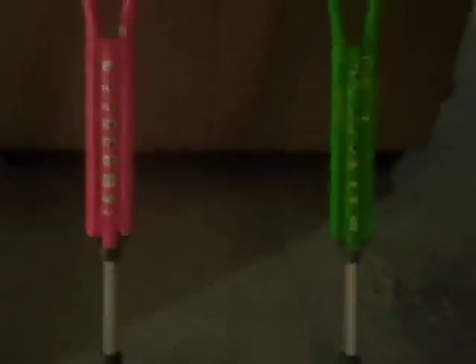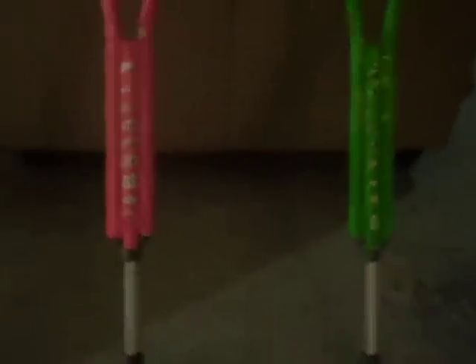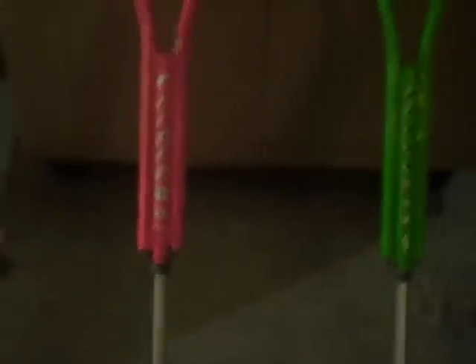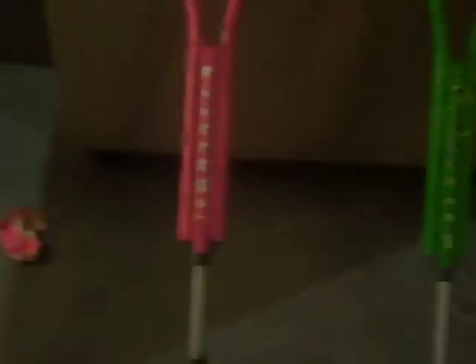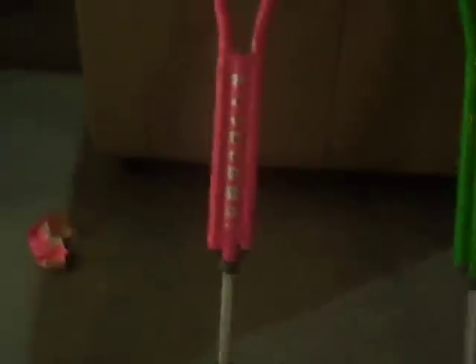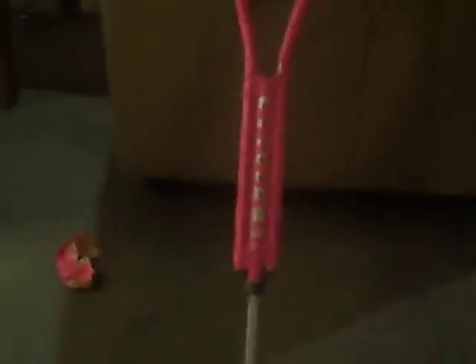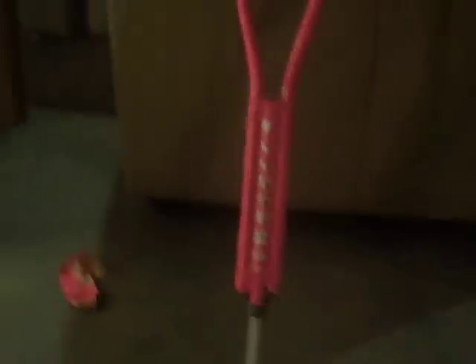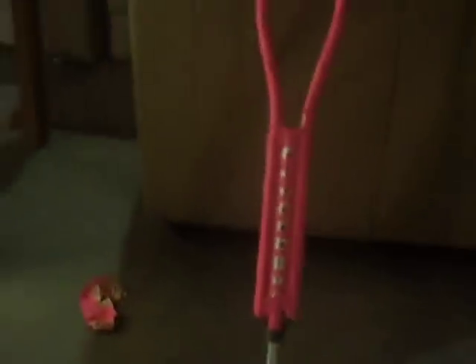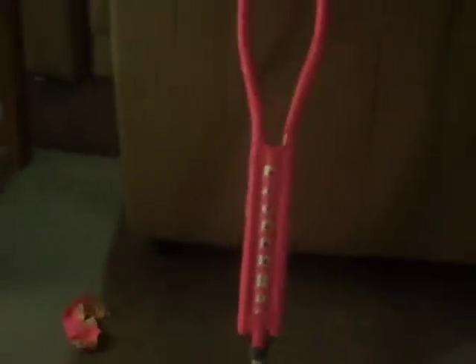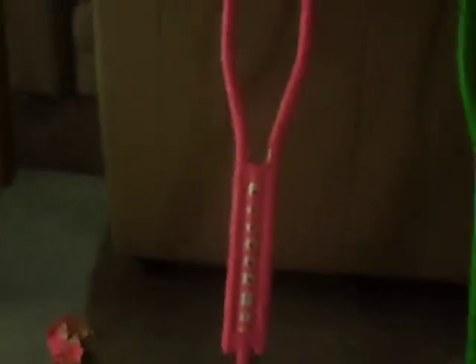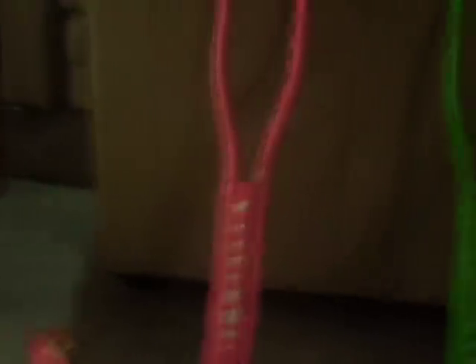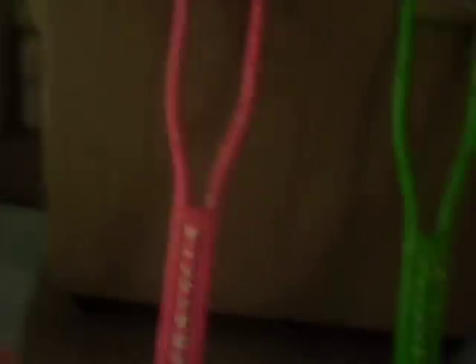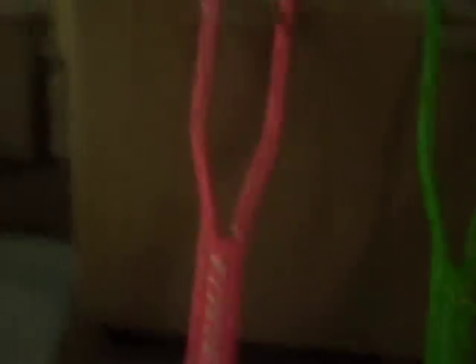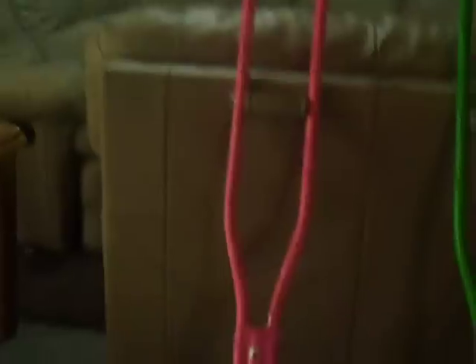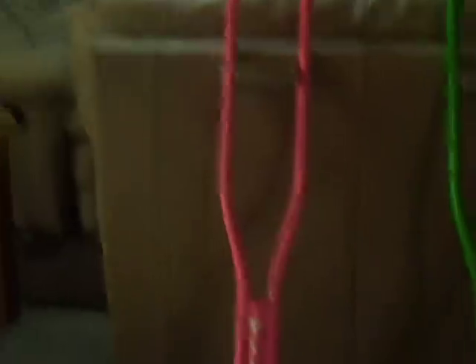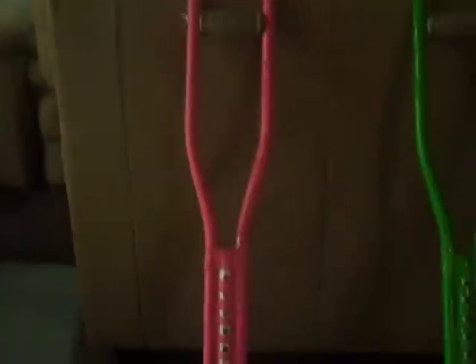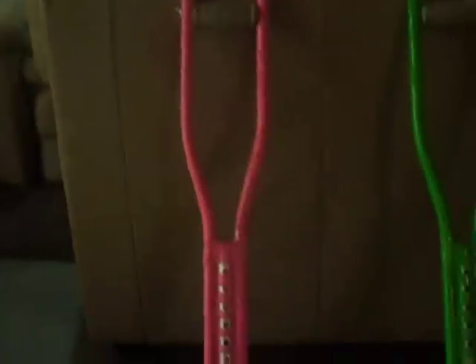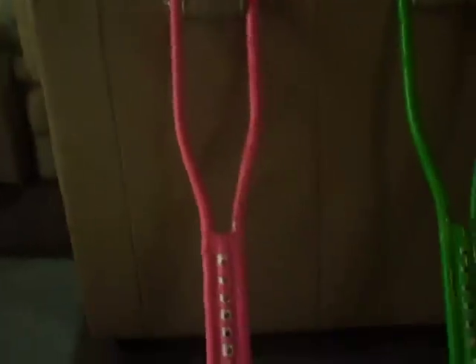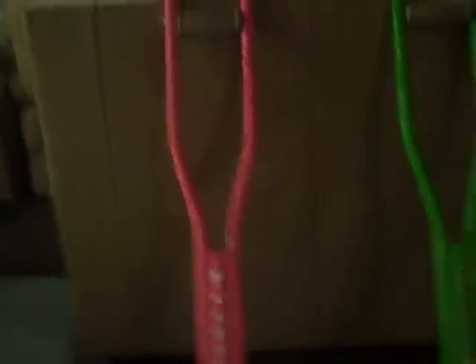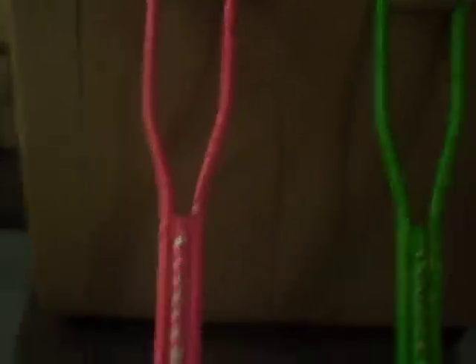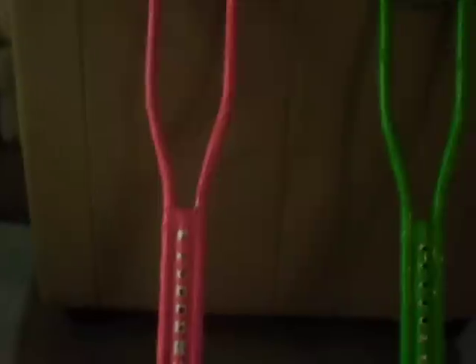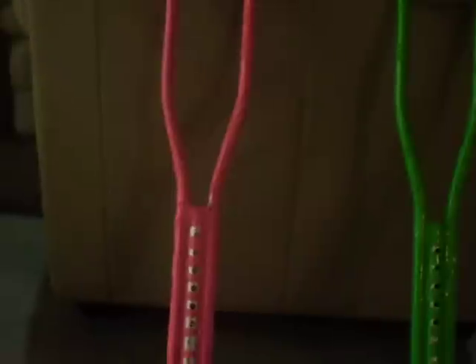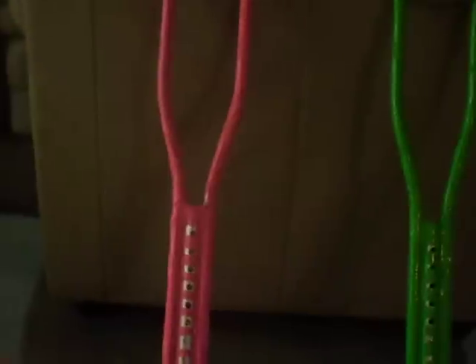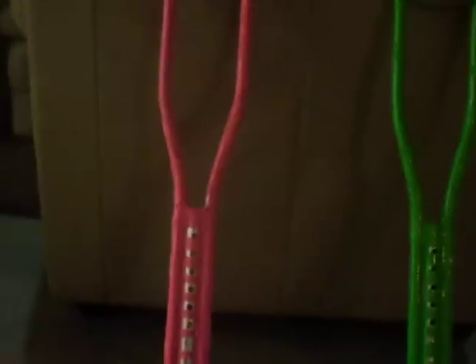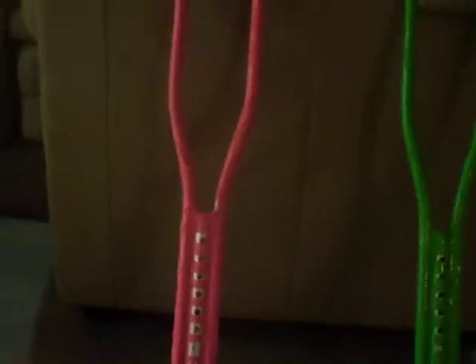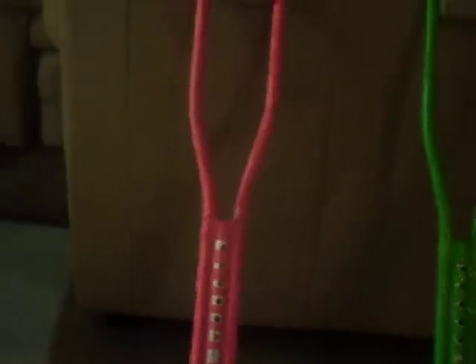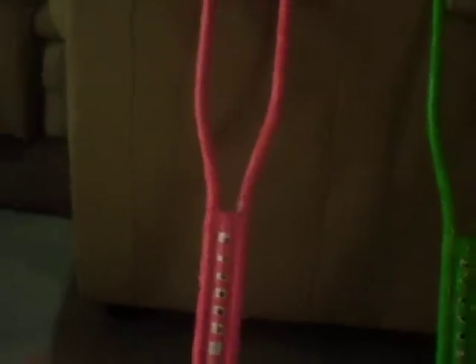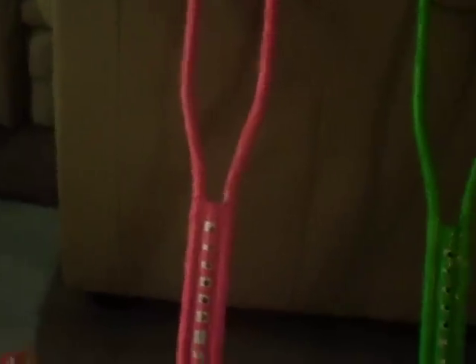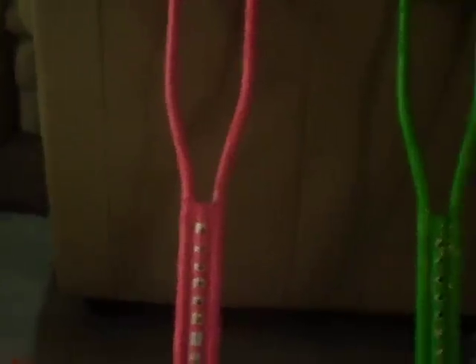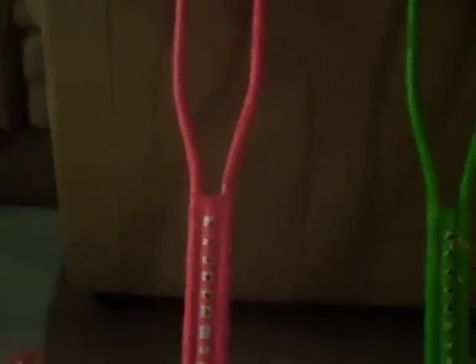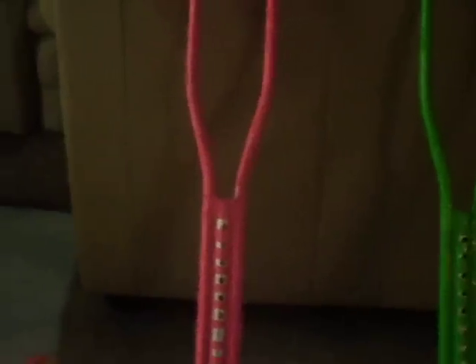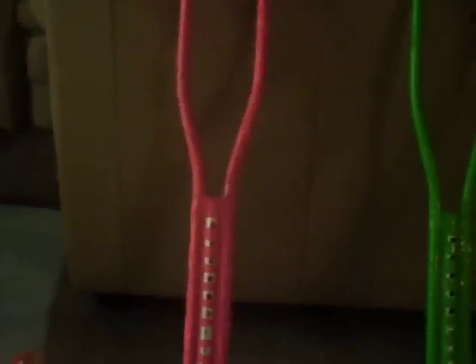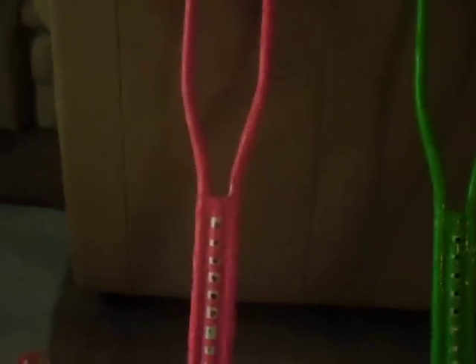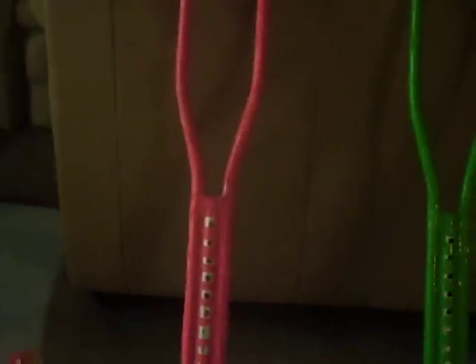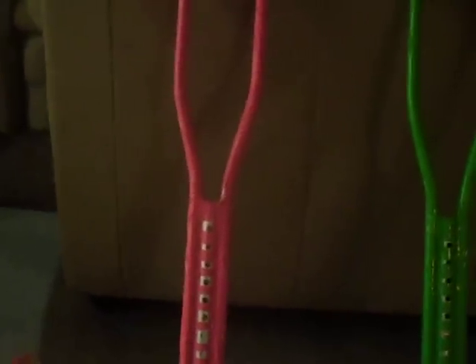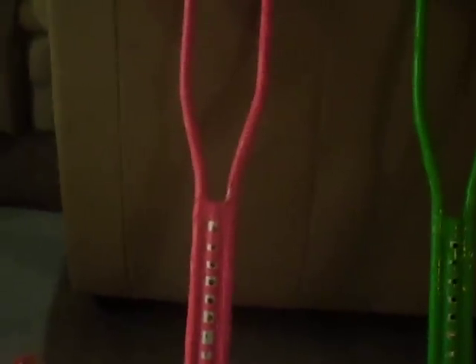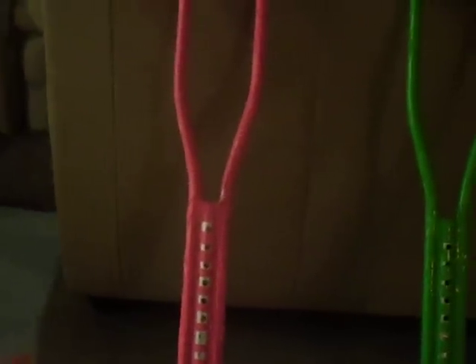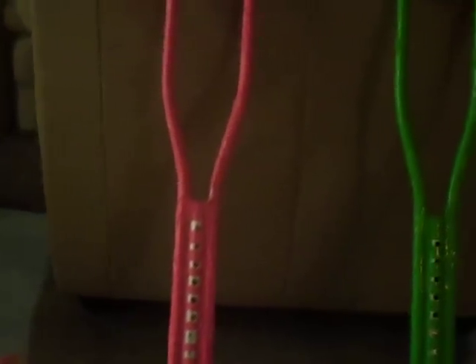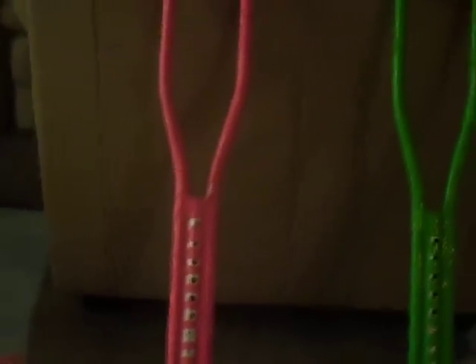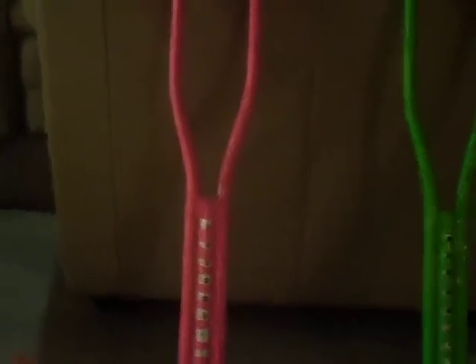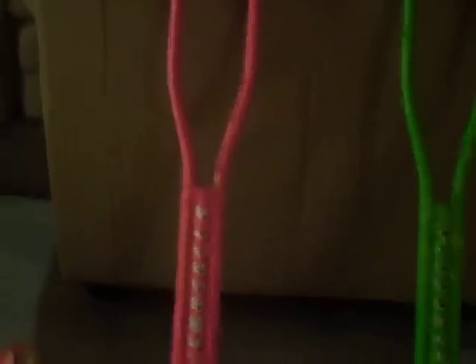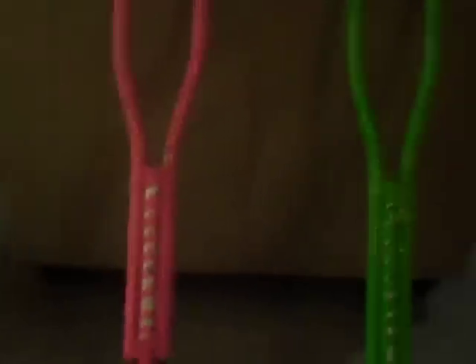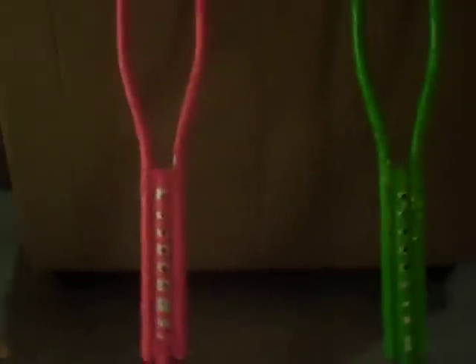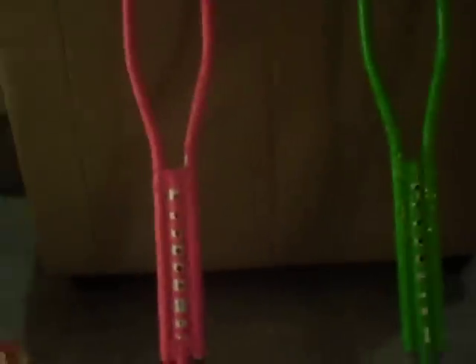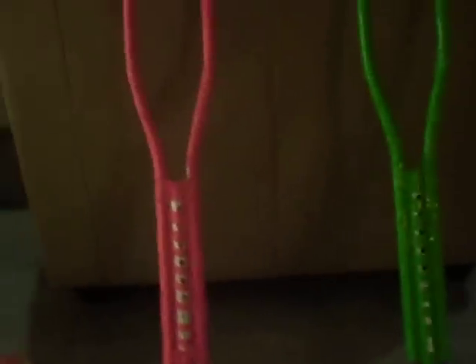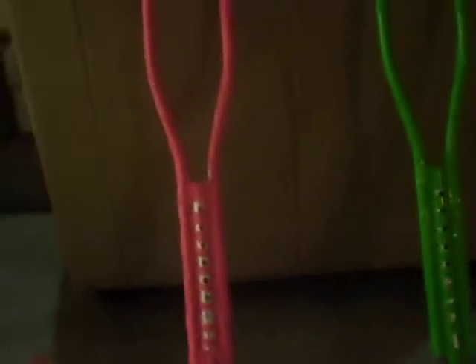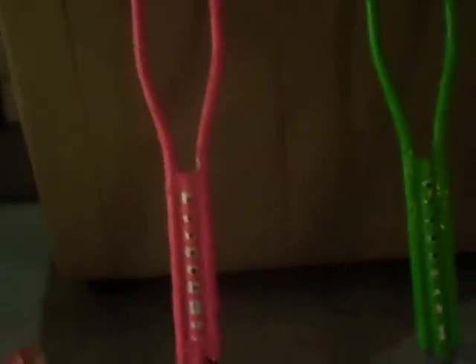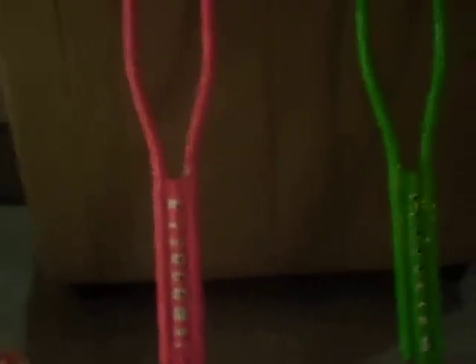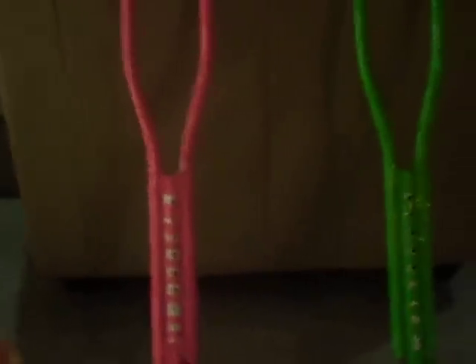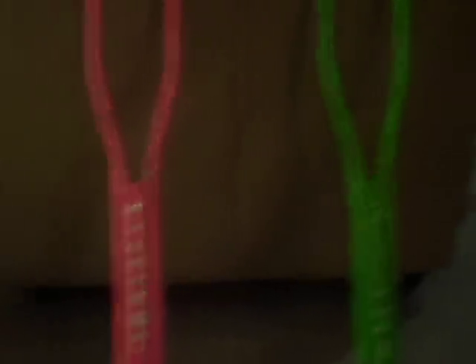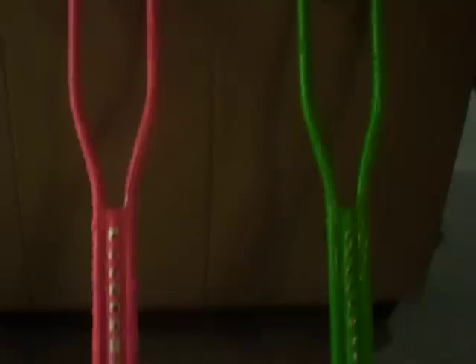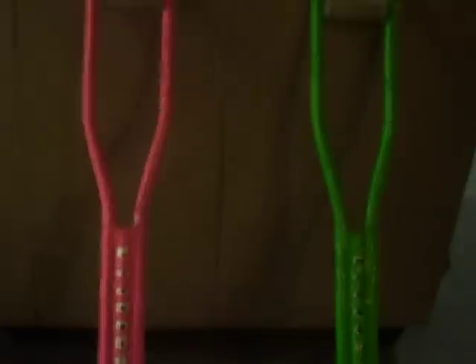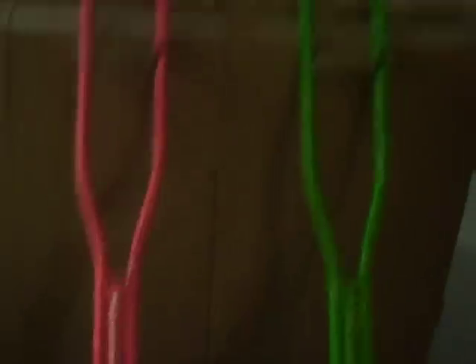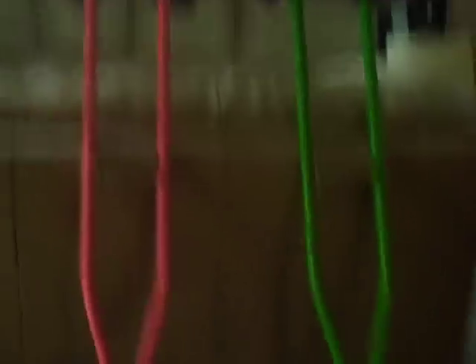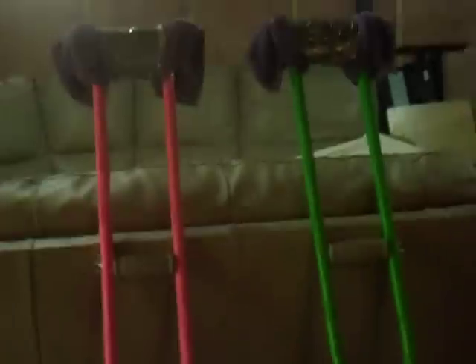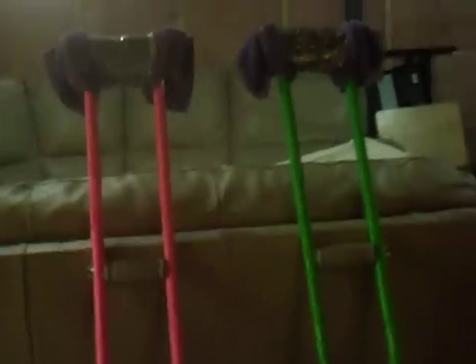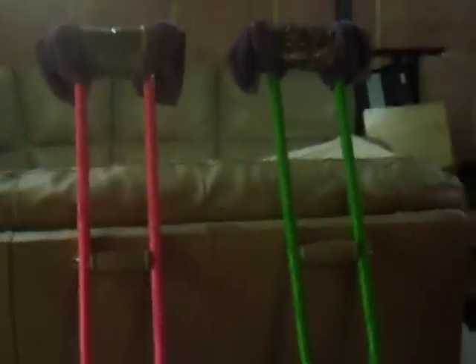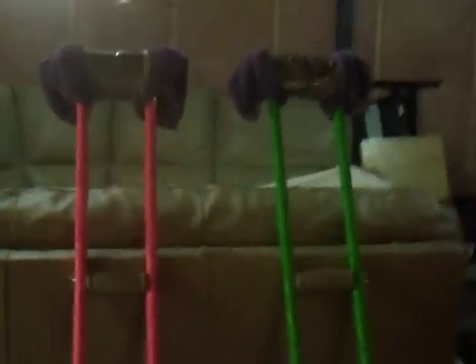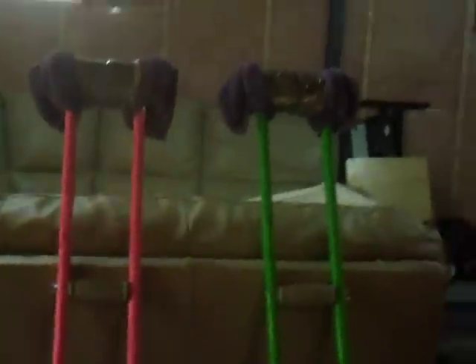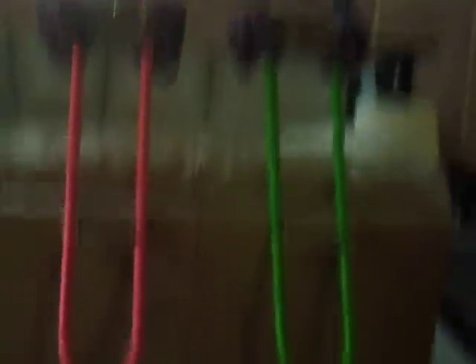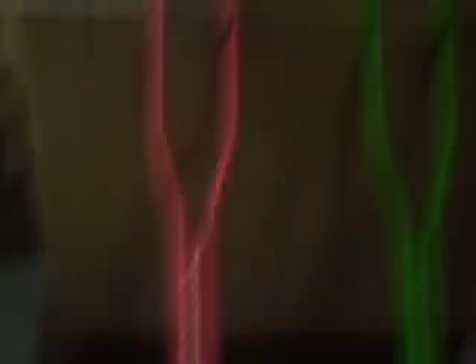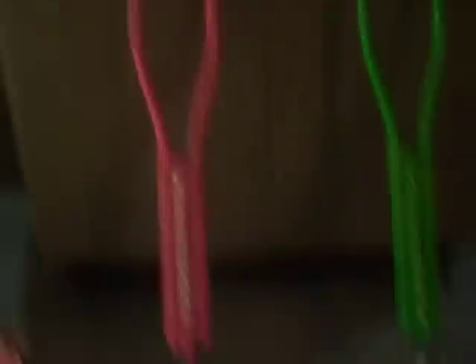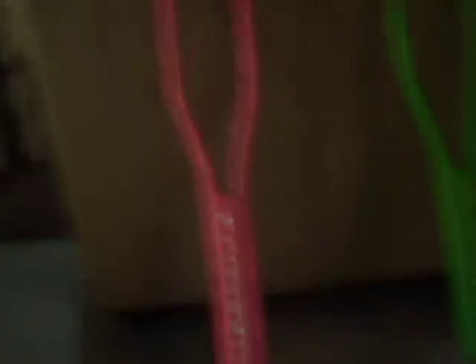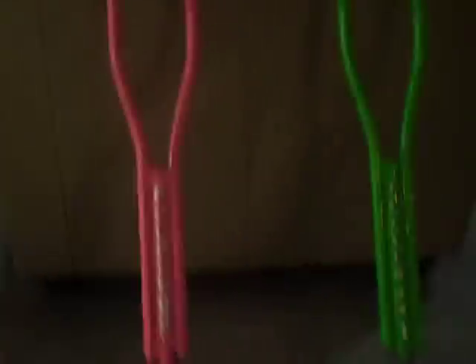If you ever made me put duct tape on crutches, I like putting duct tape on crutches because it makes me look happier.